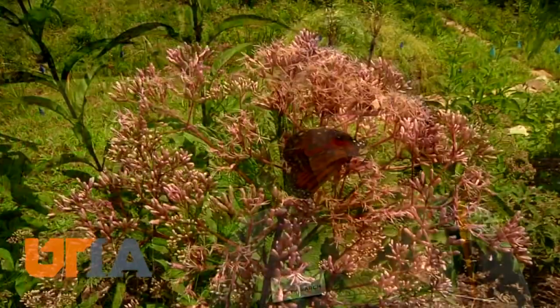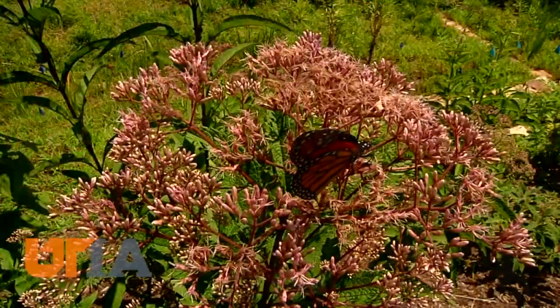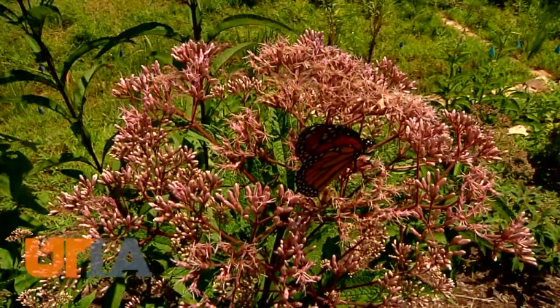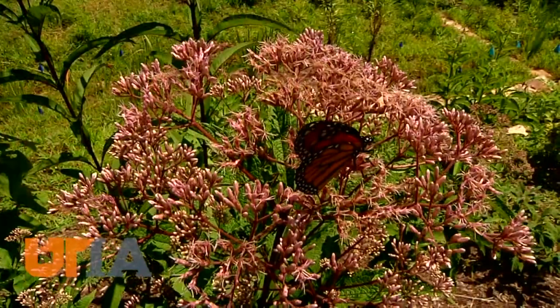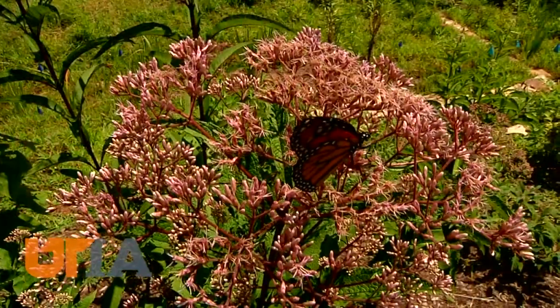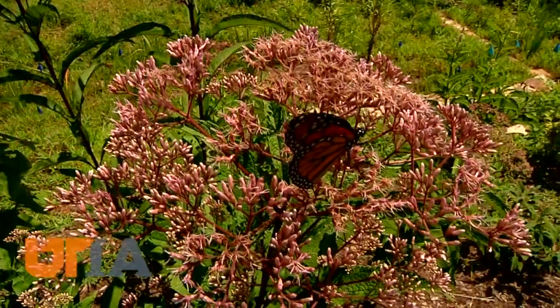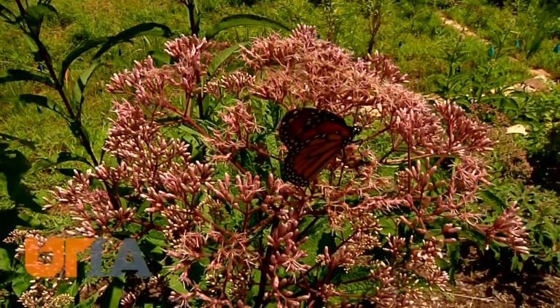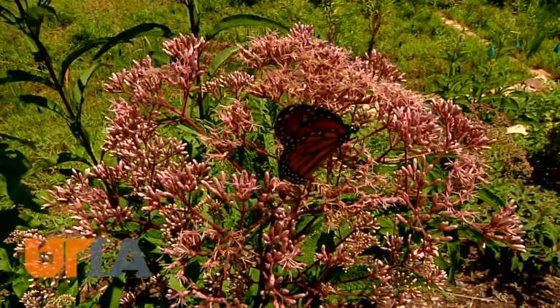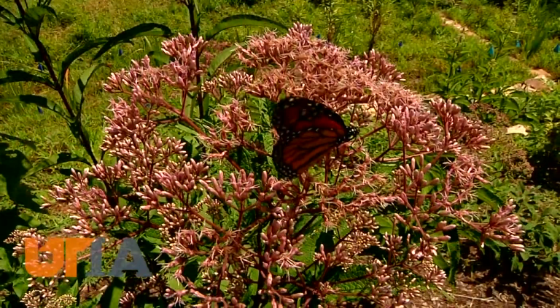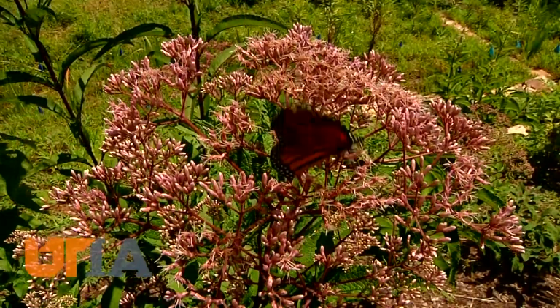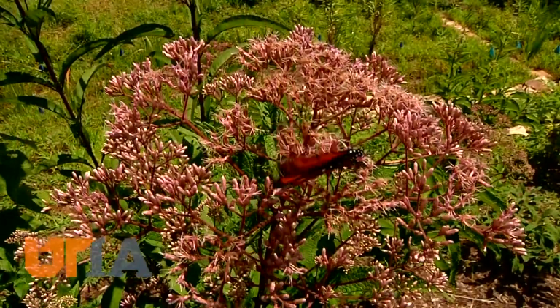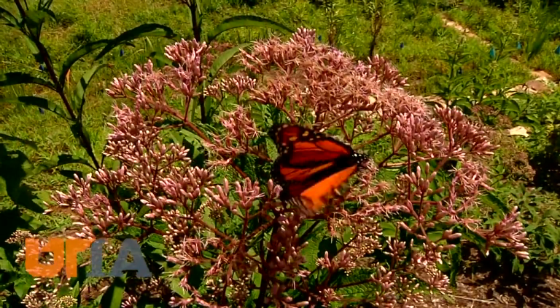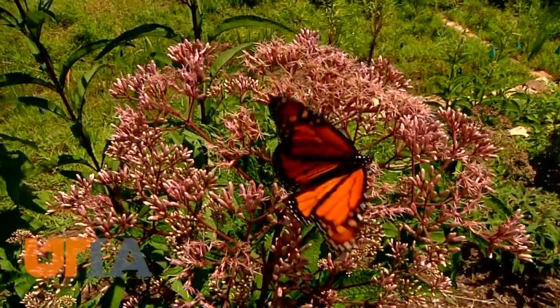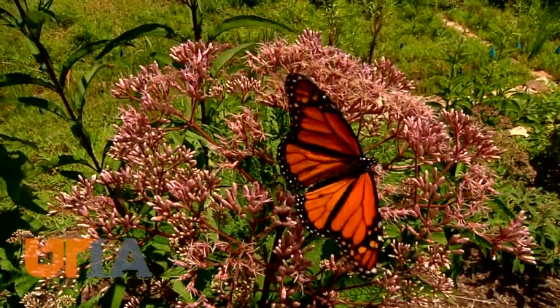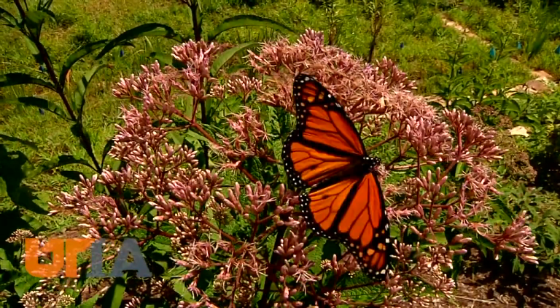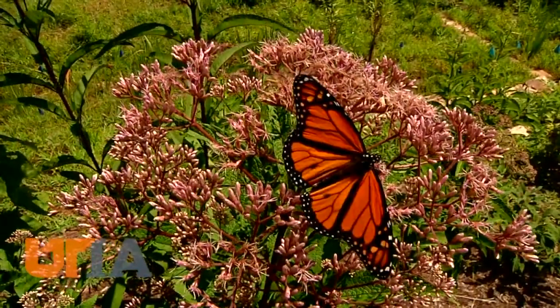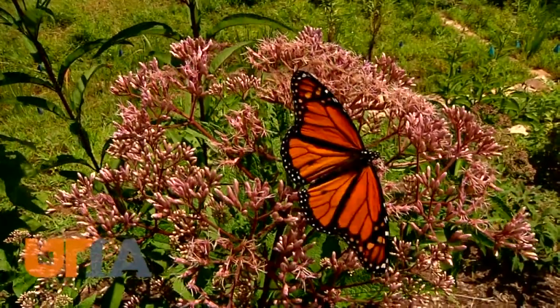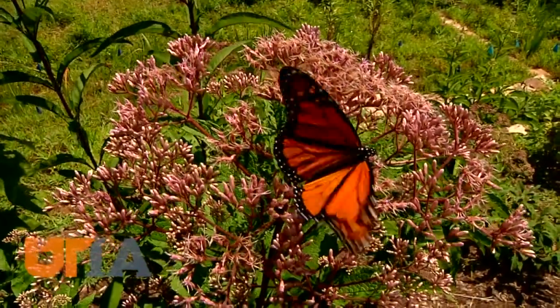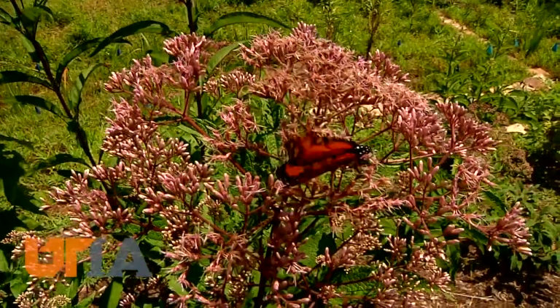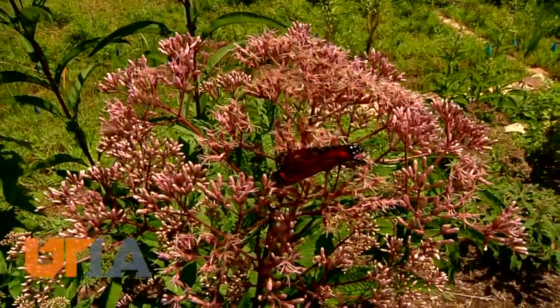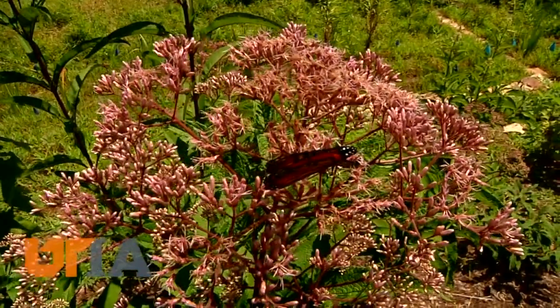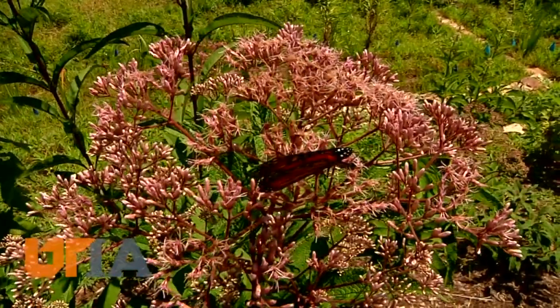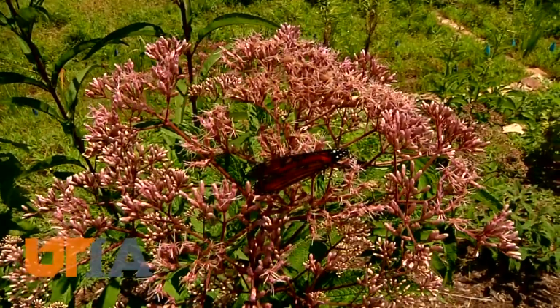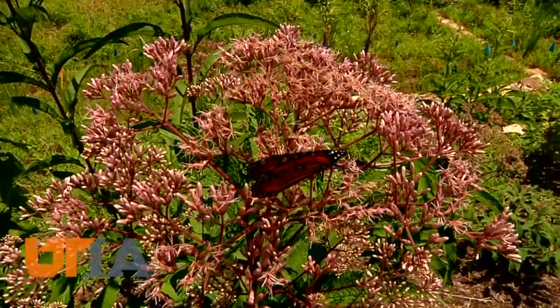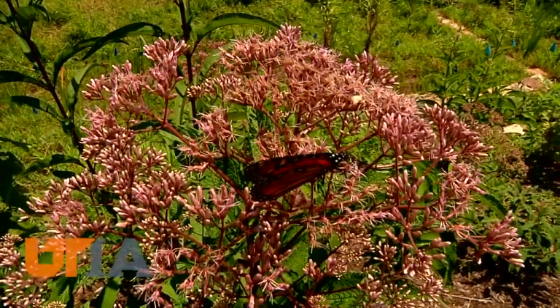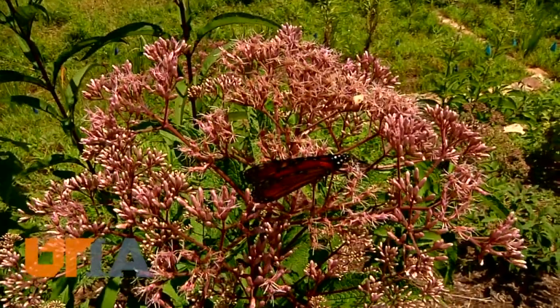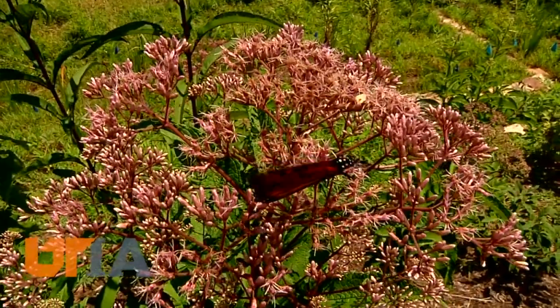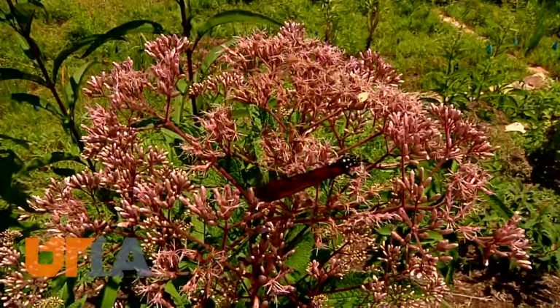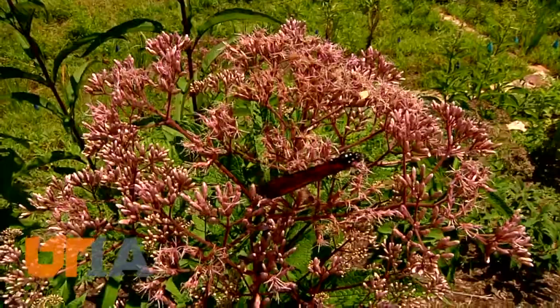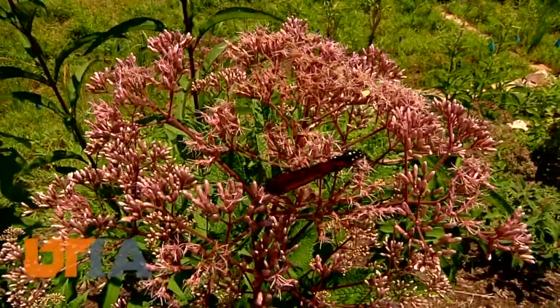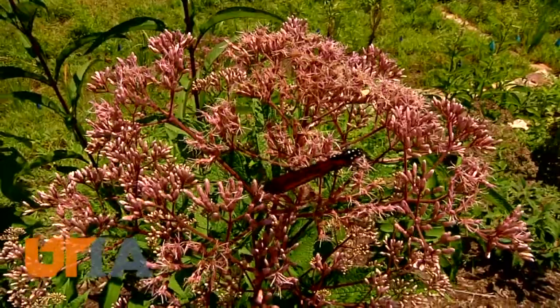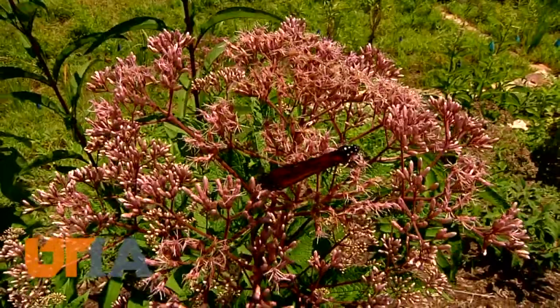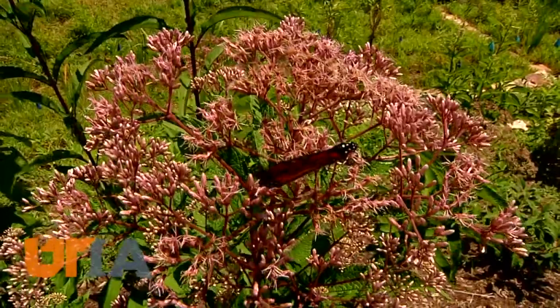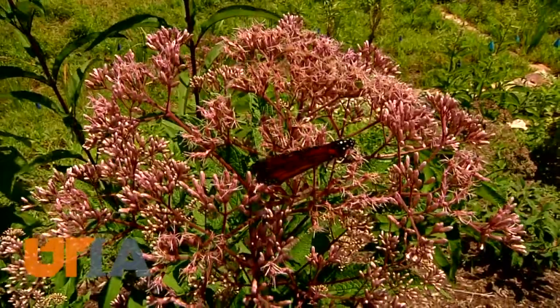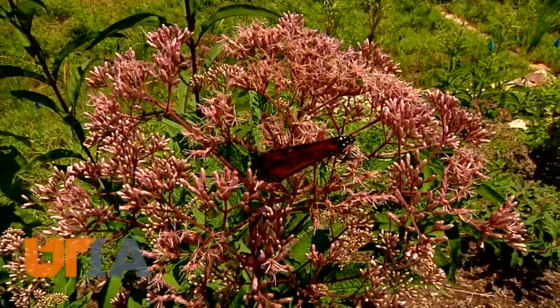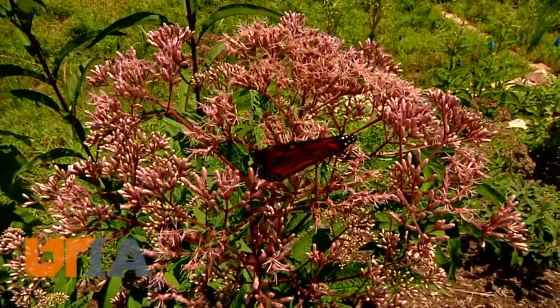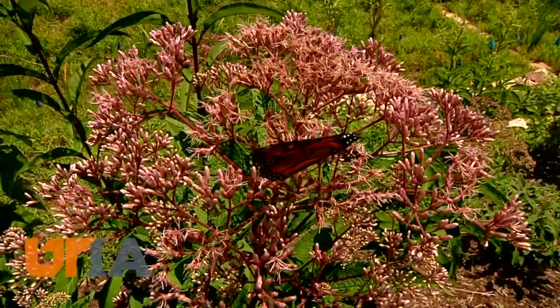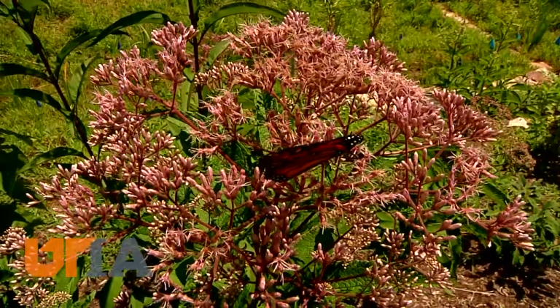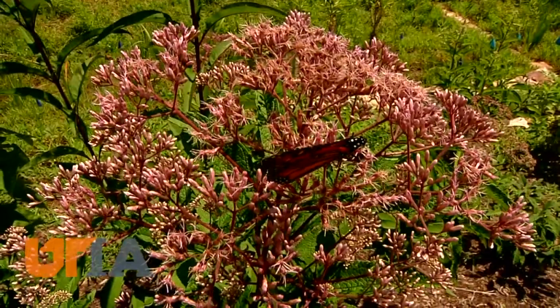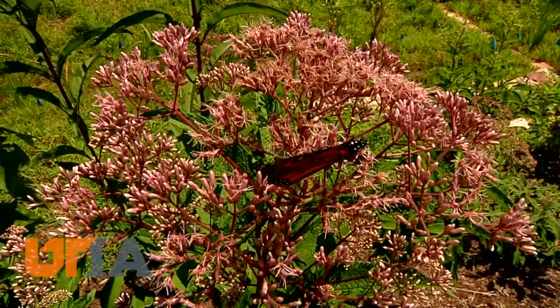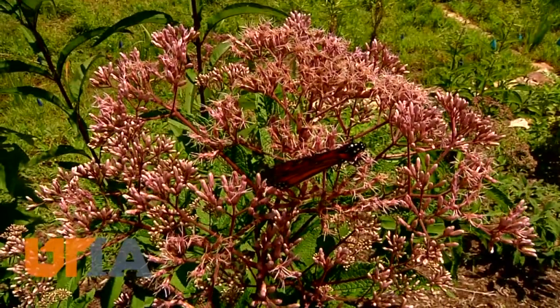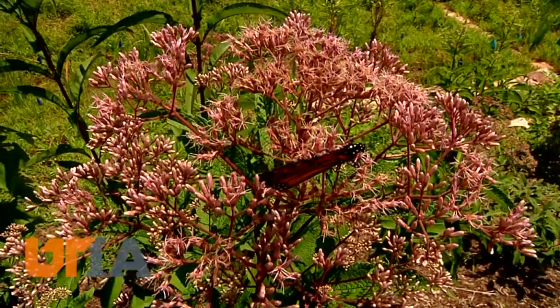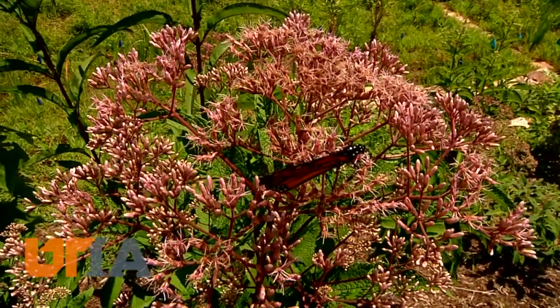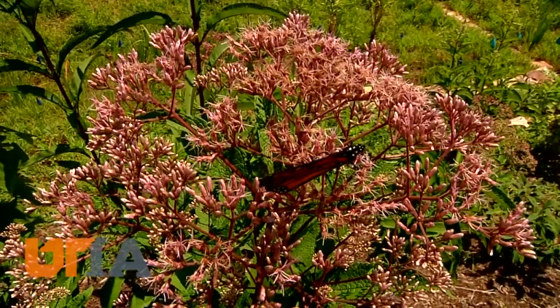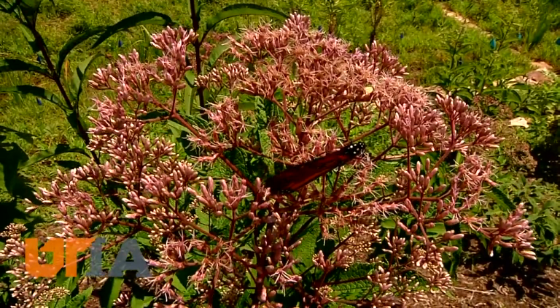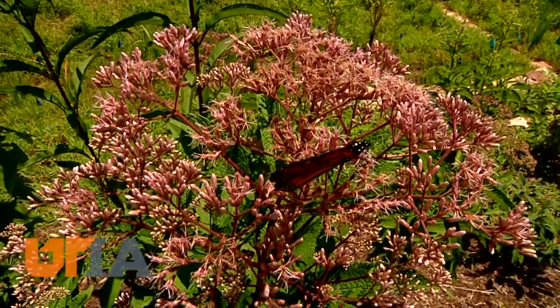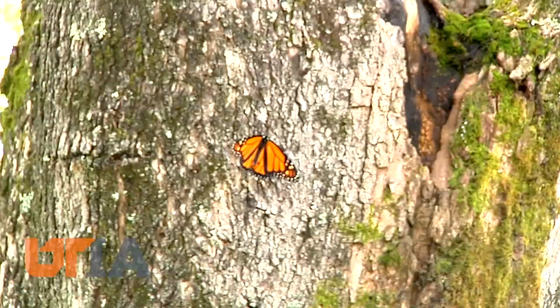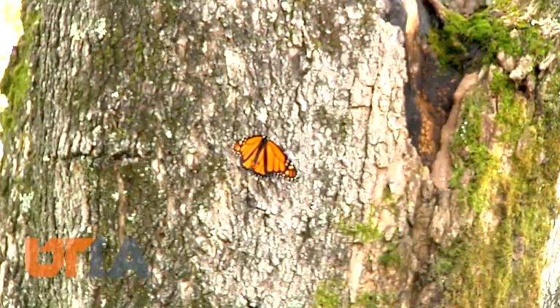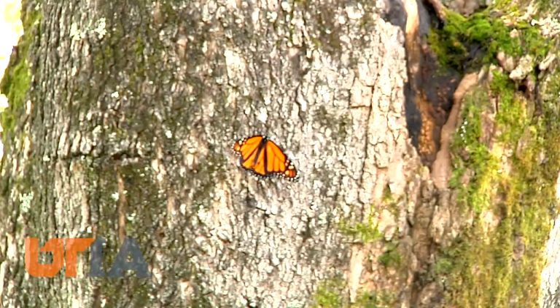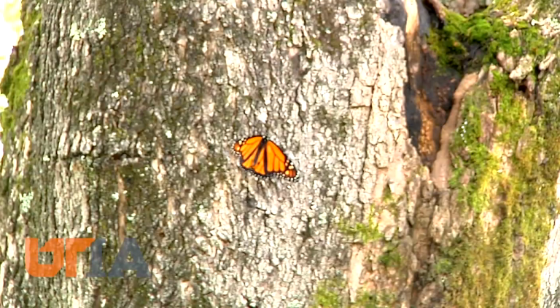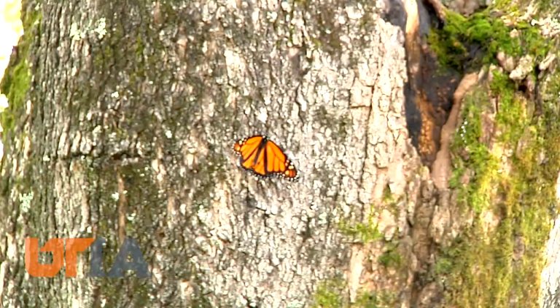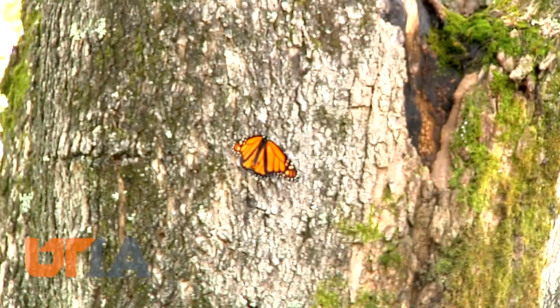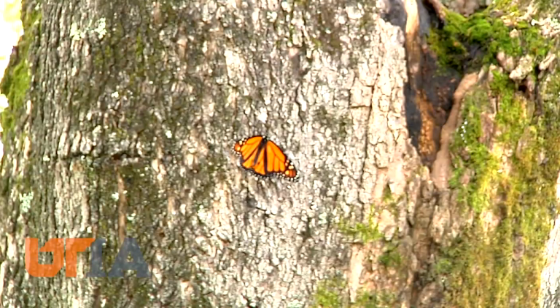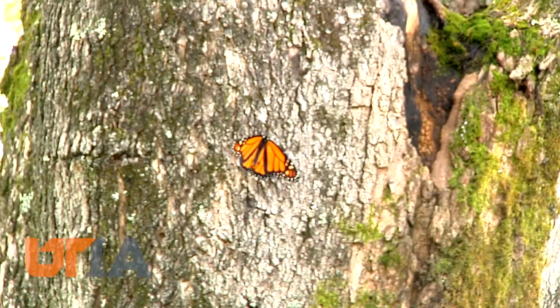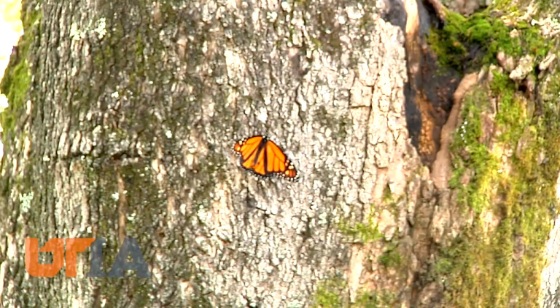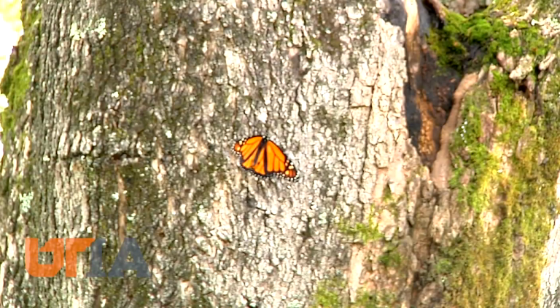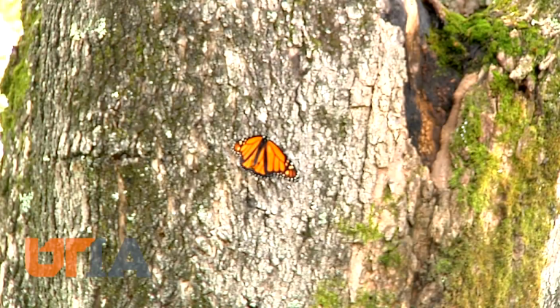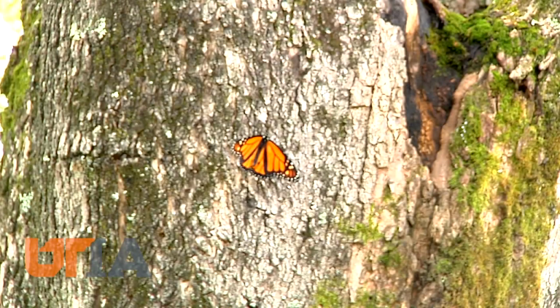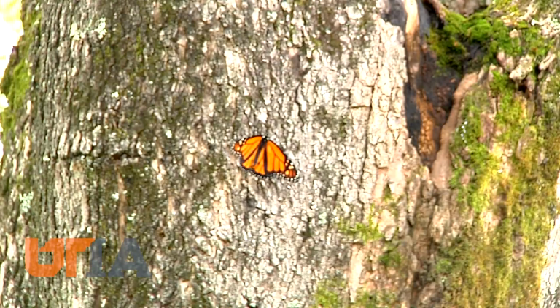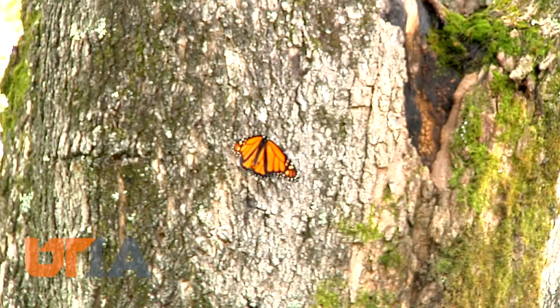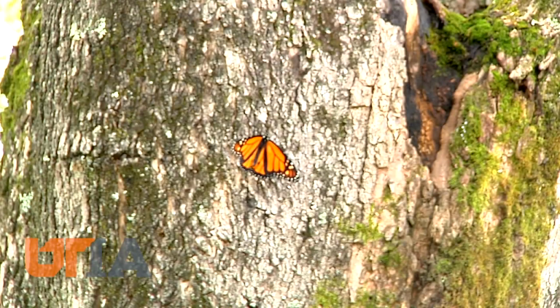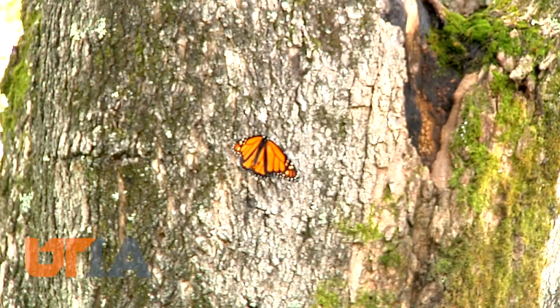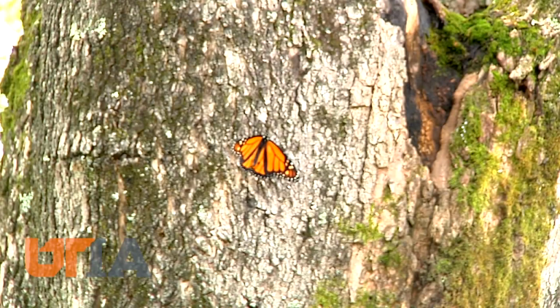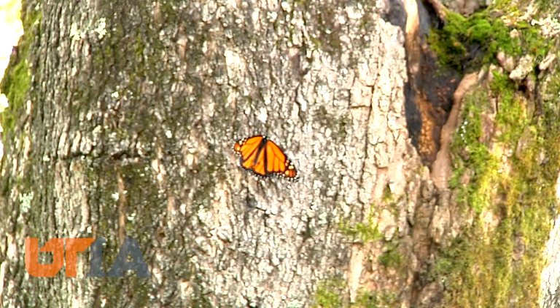A few monarchs seemed to be showing off a bit, hanging around to have their picture taken before finding their new home.